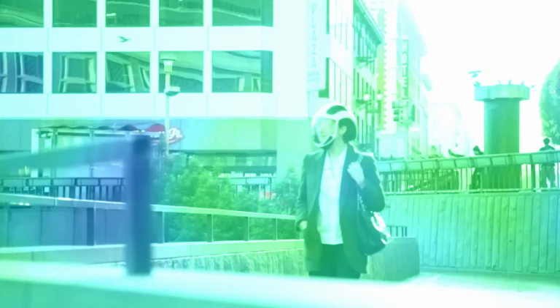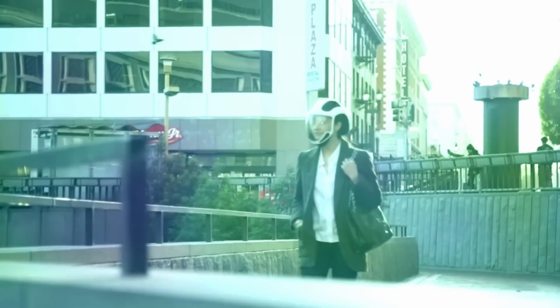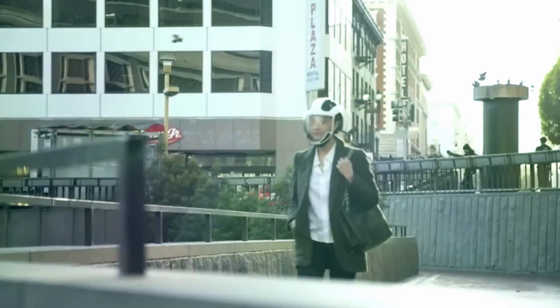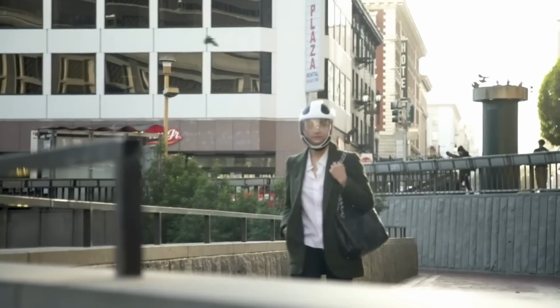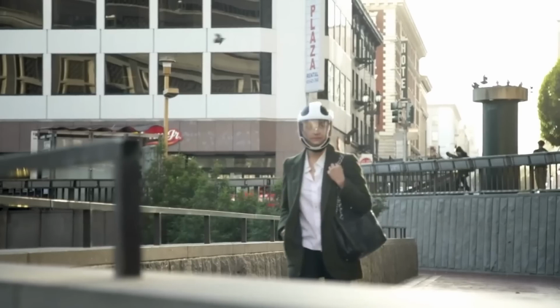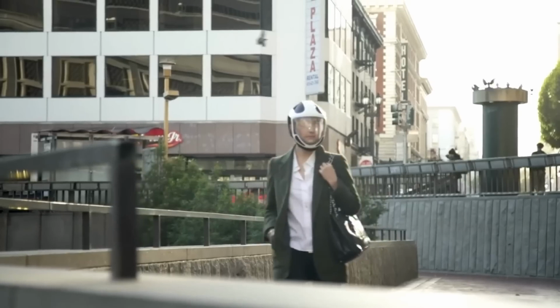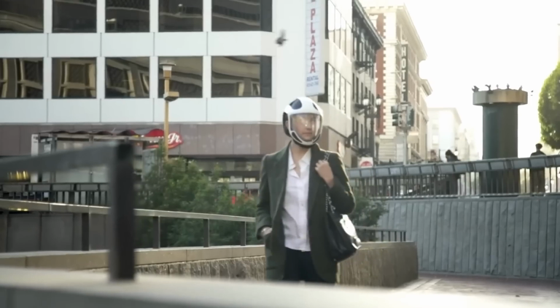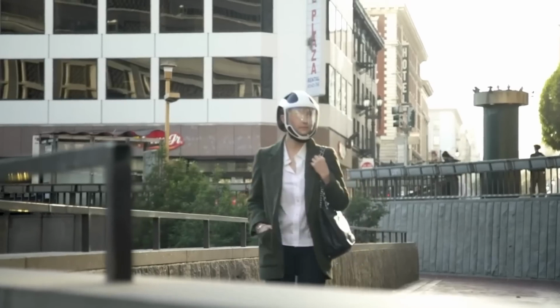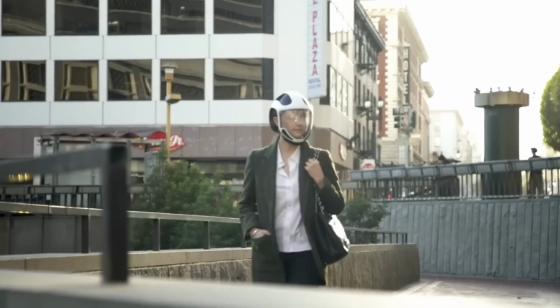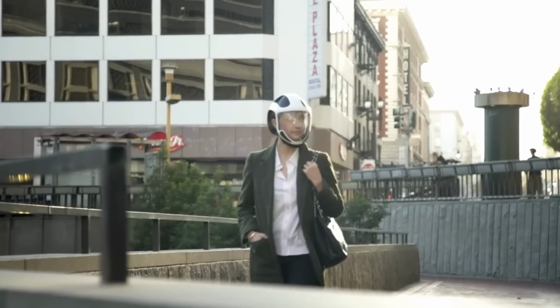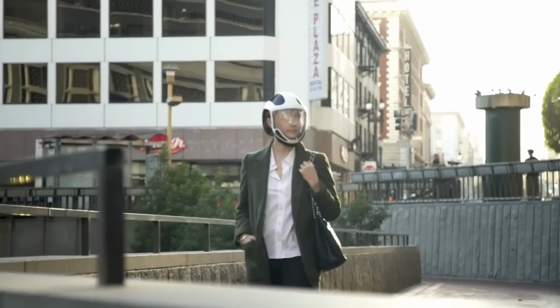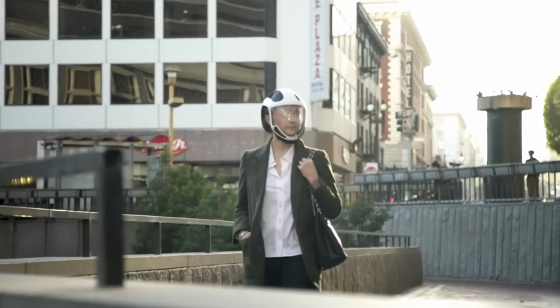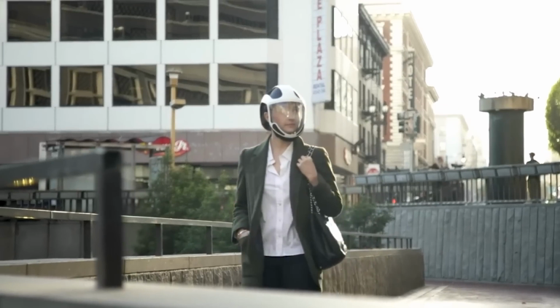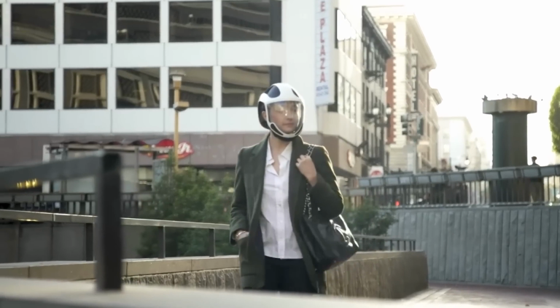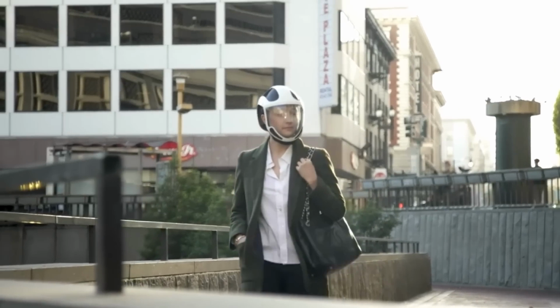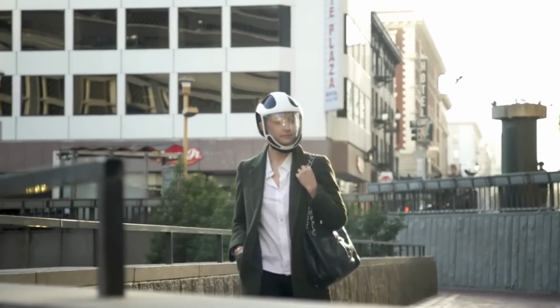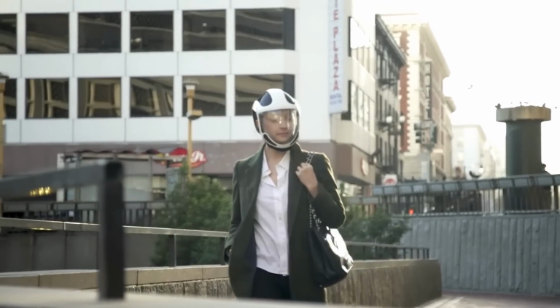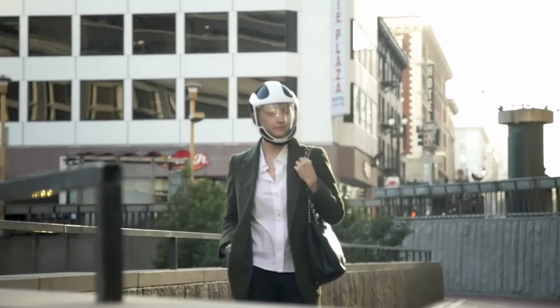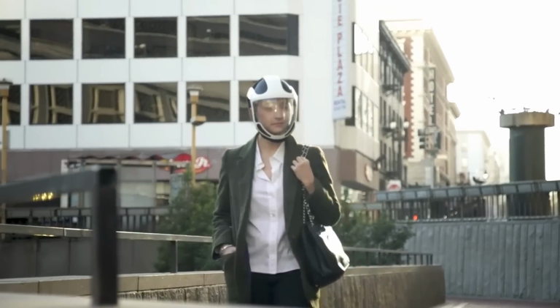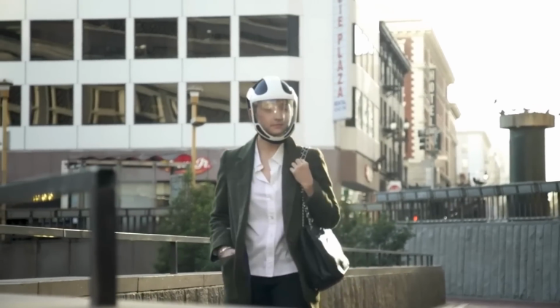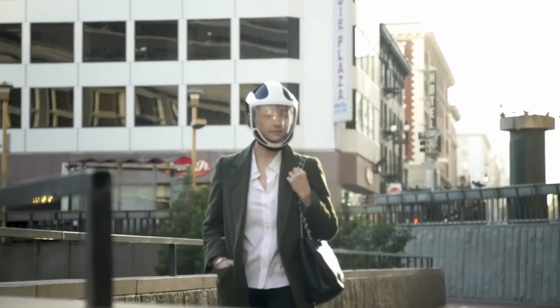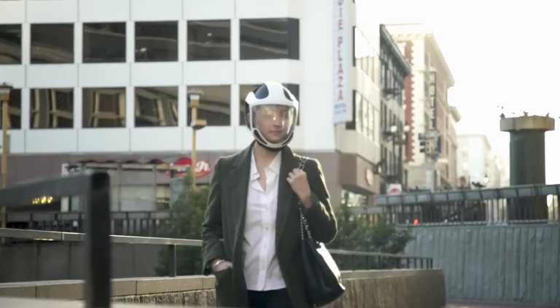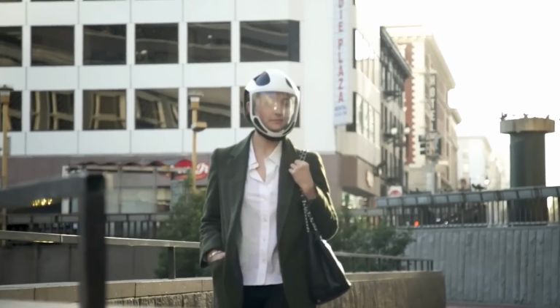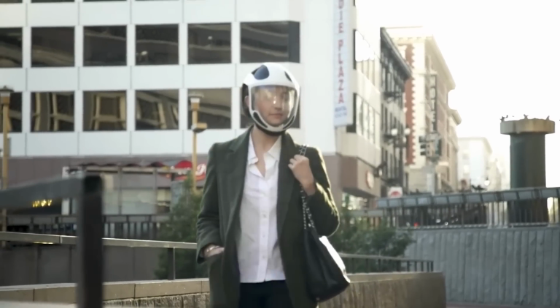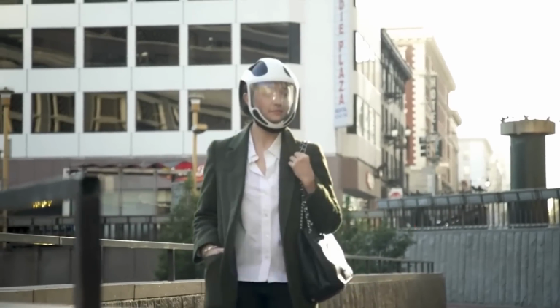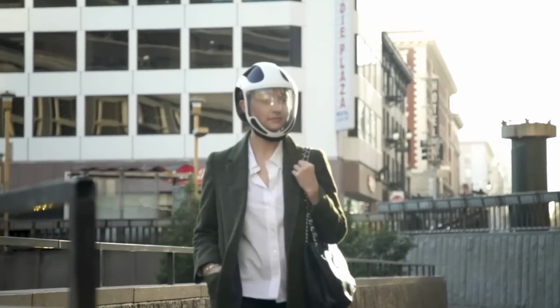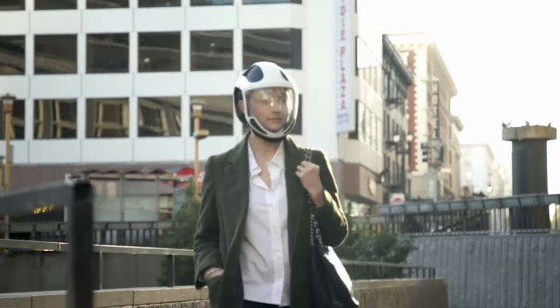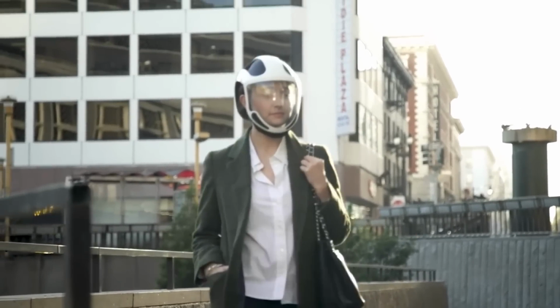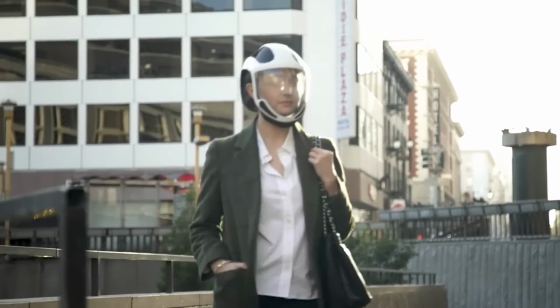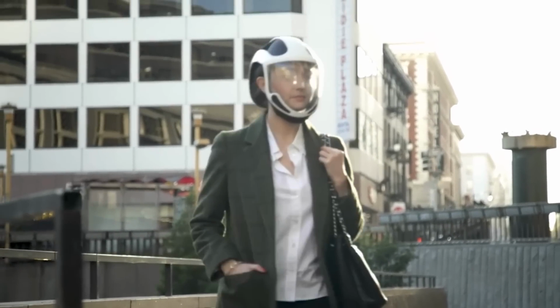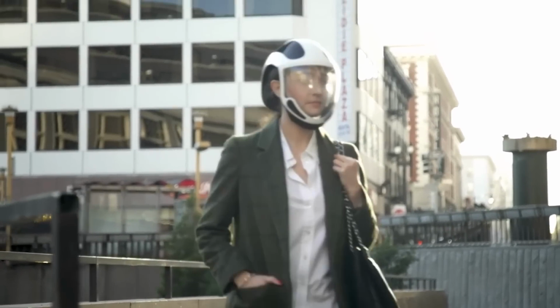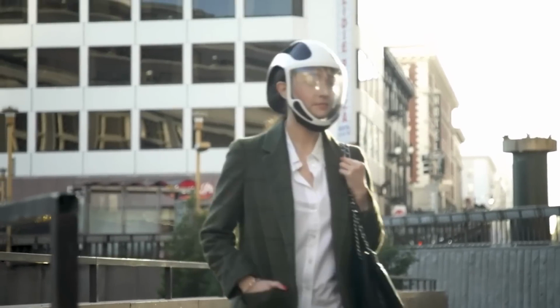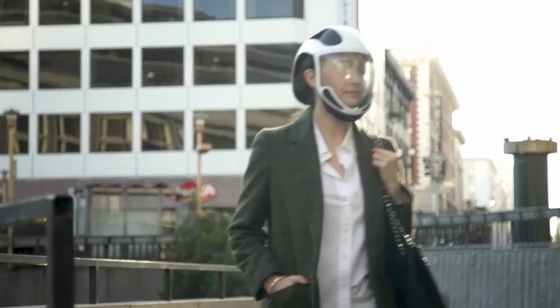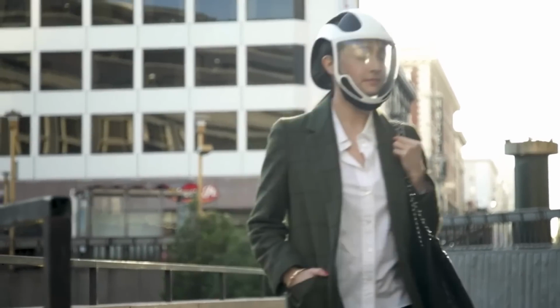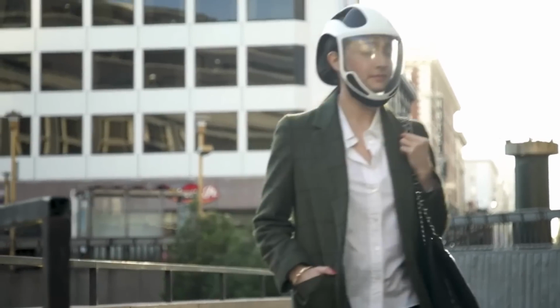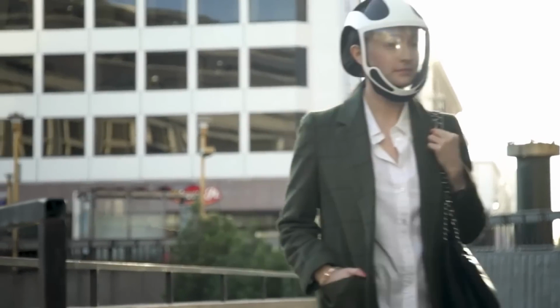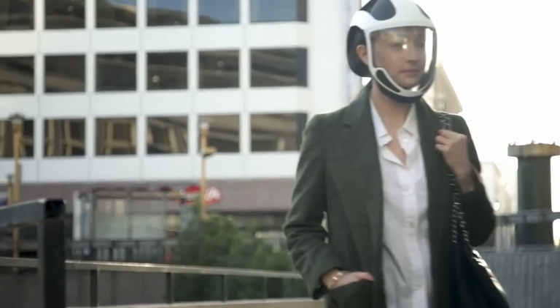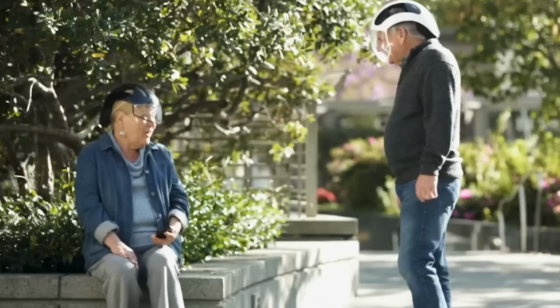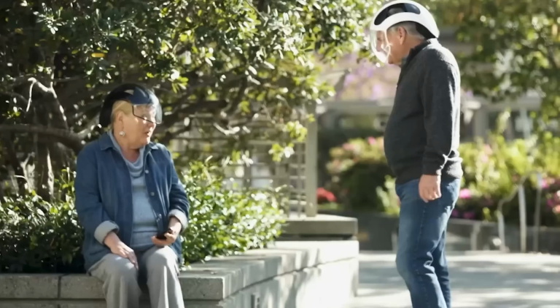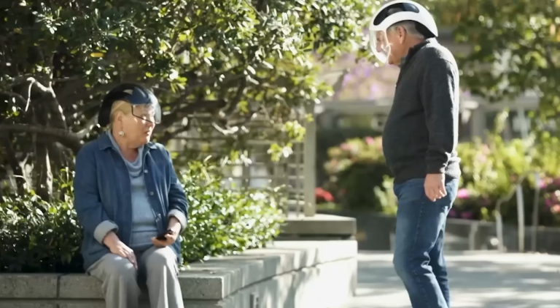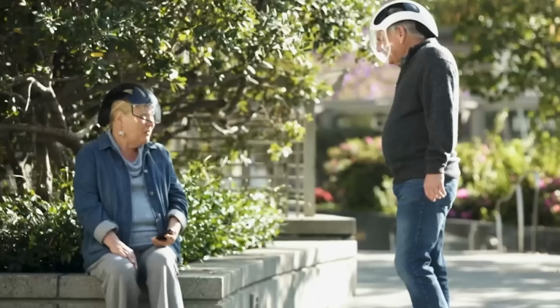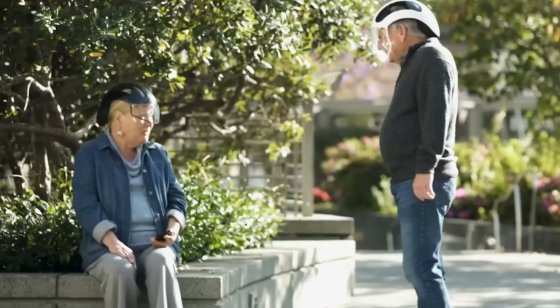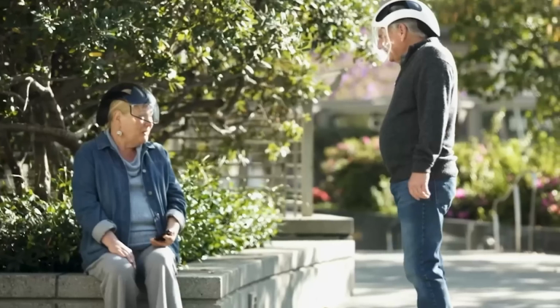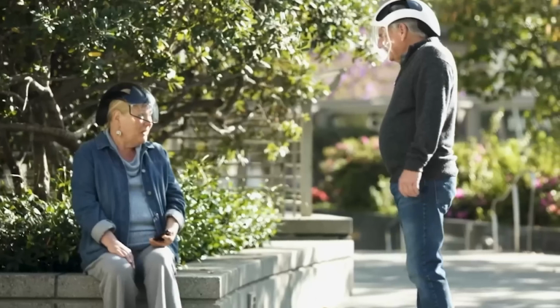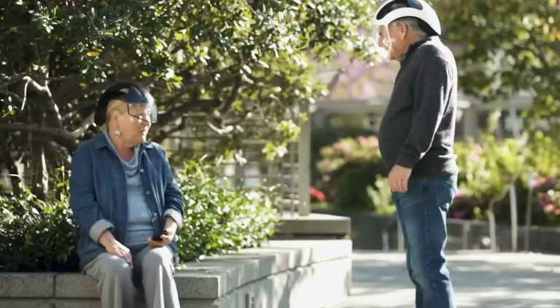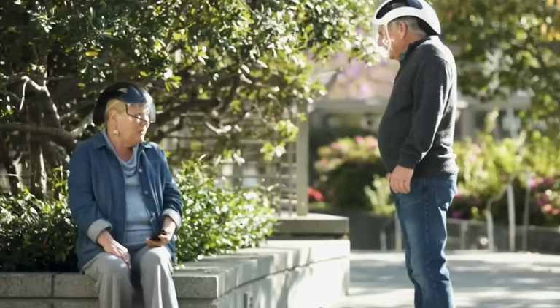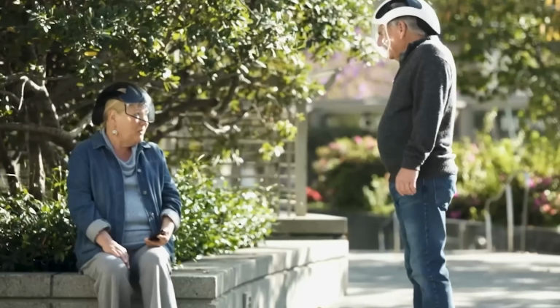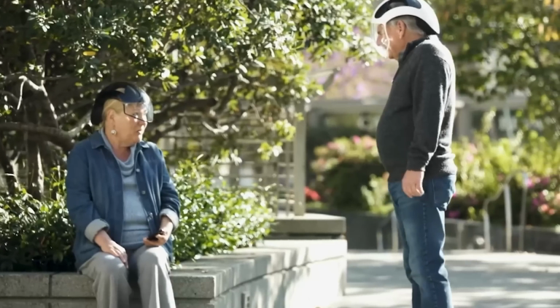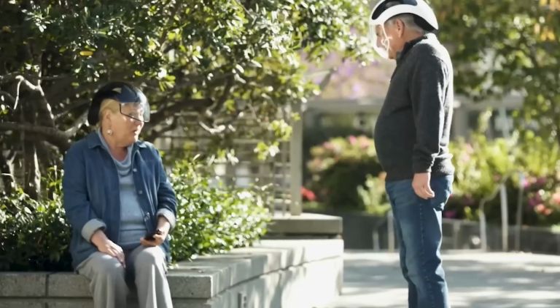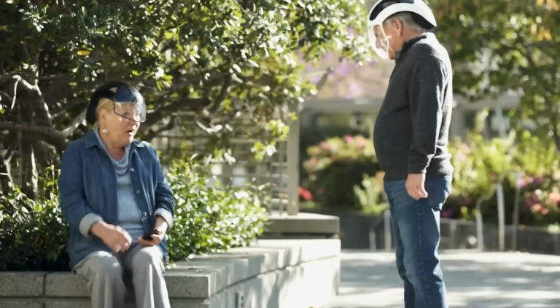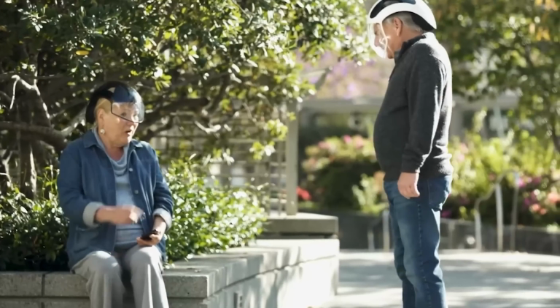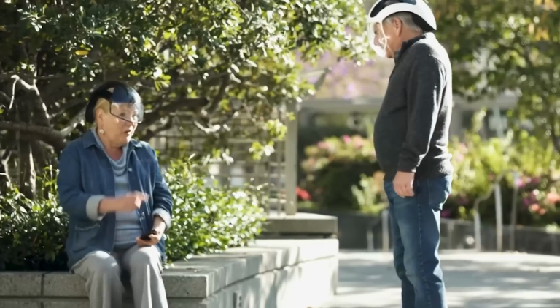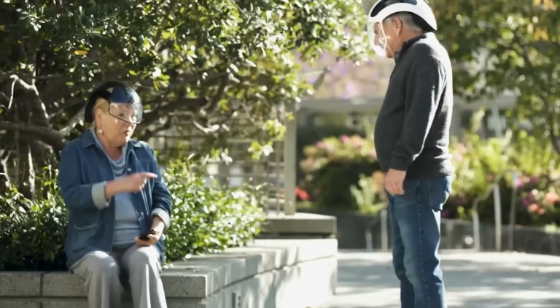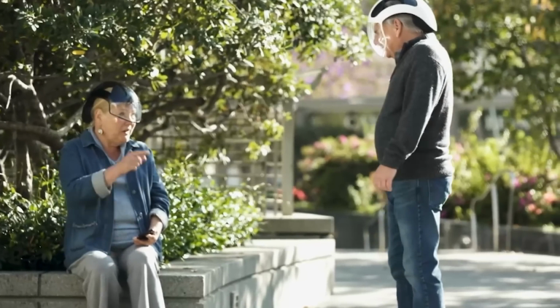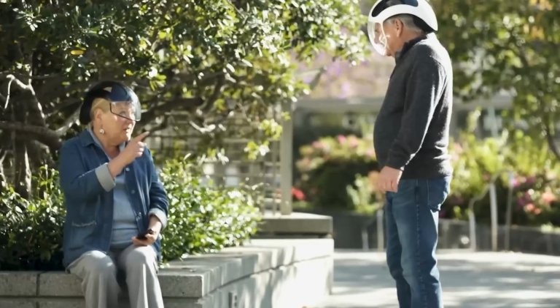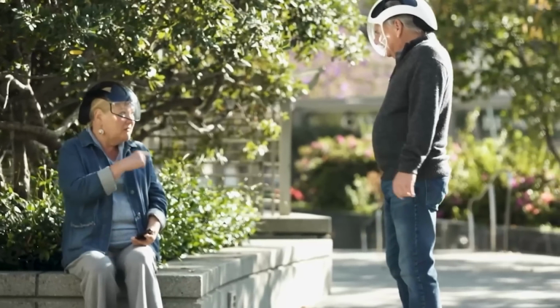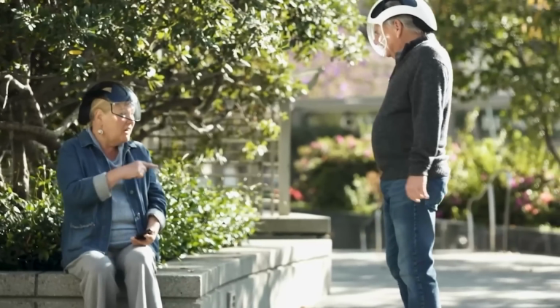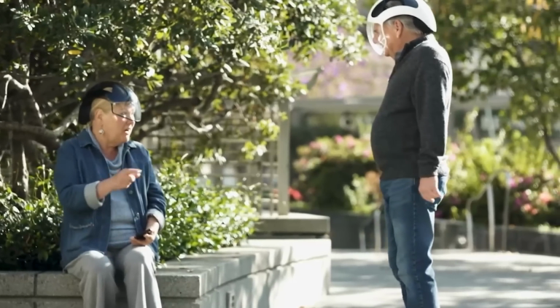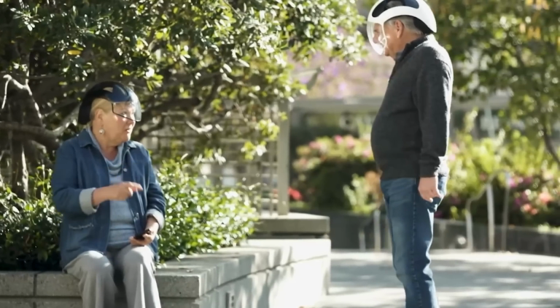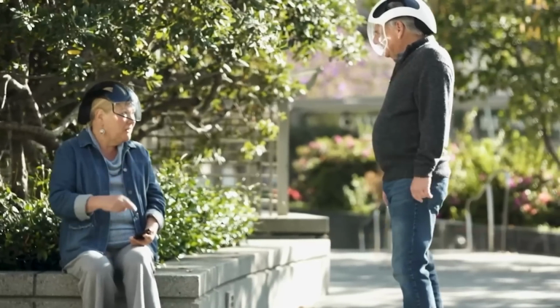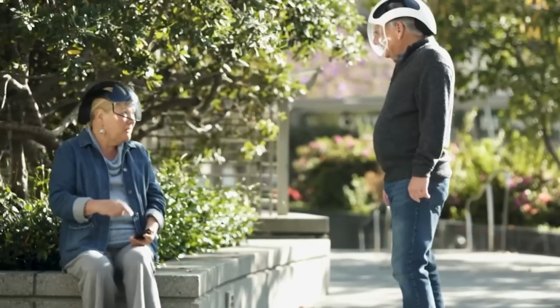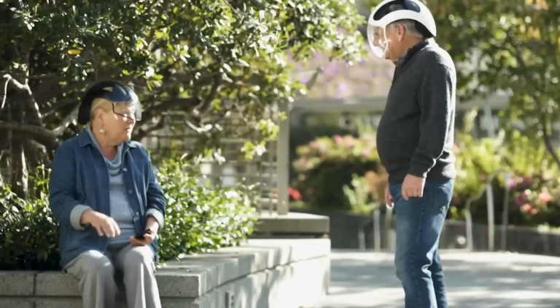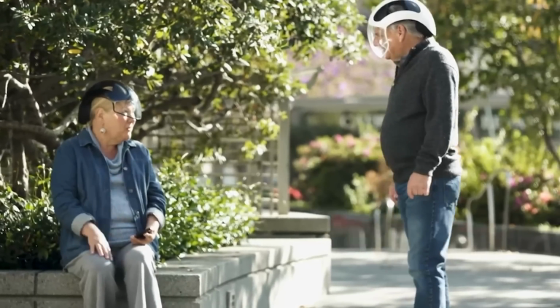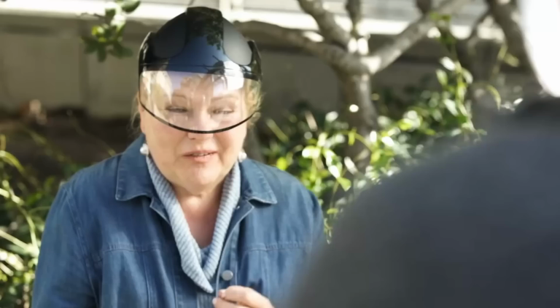With this protective mask with air filter, allergy sufferers can finally breathe peacefully. They just have to remember to change the filter.